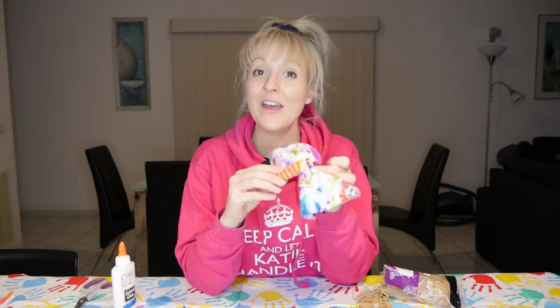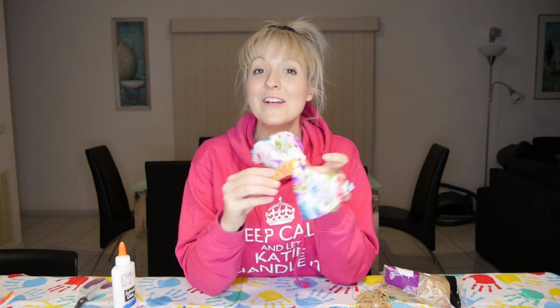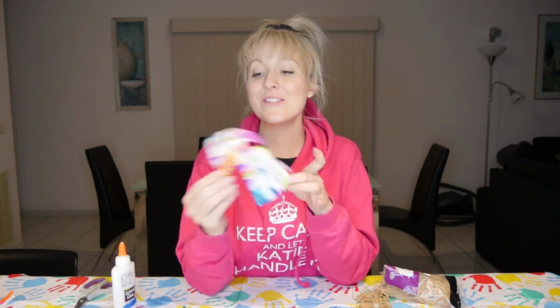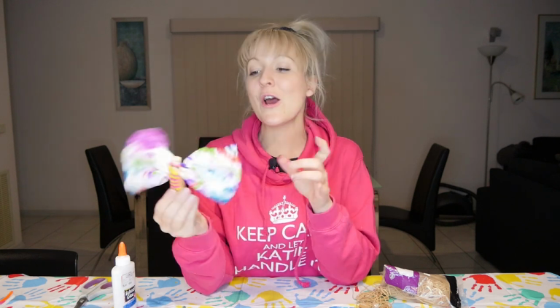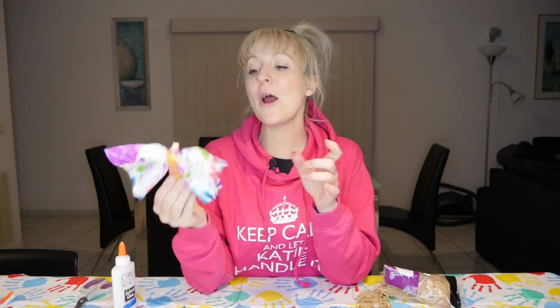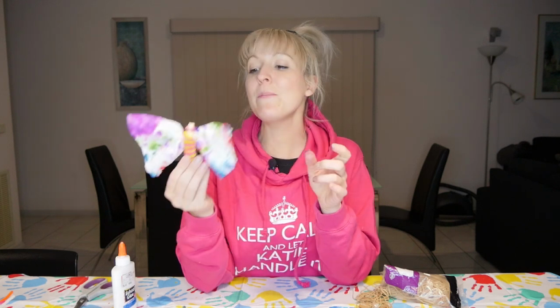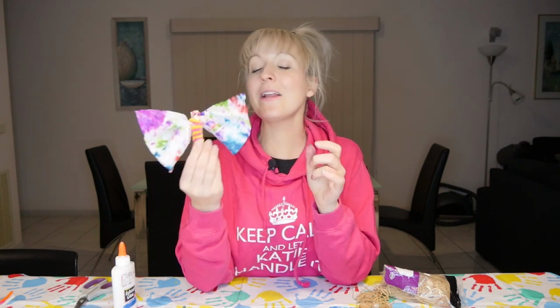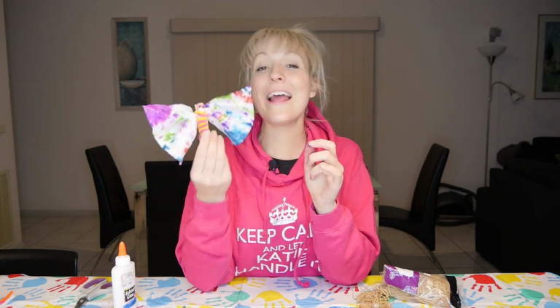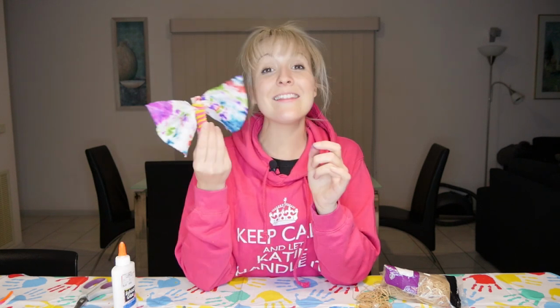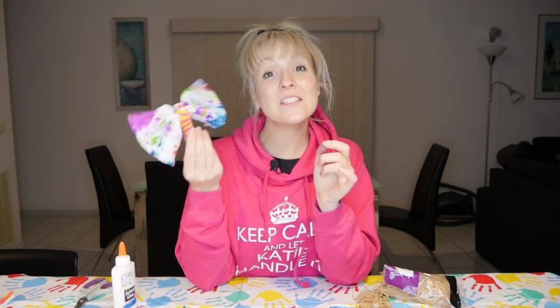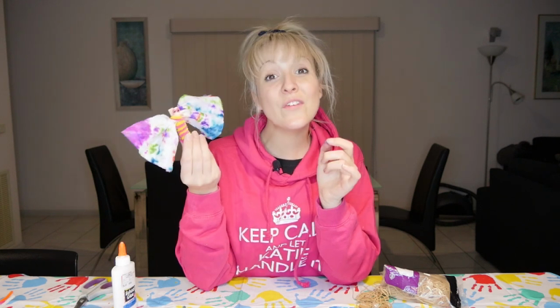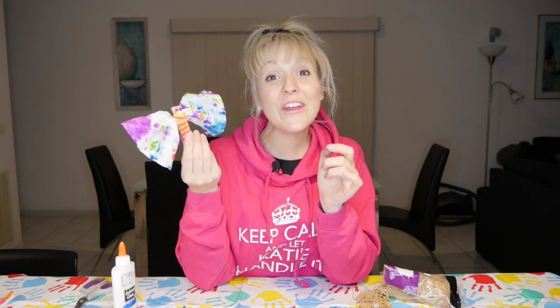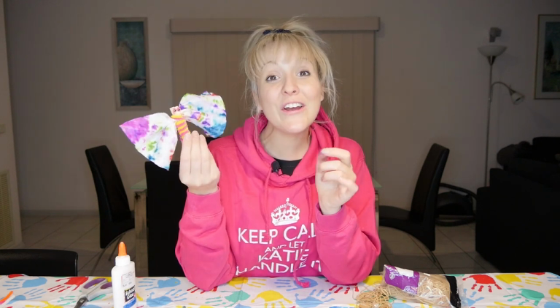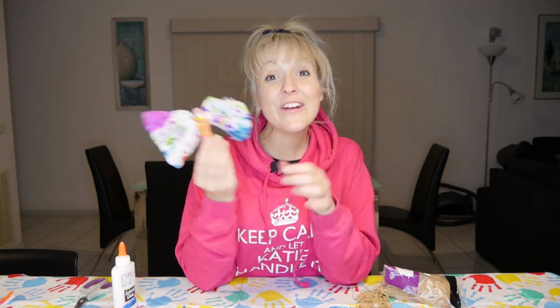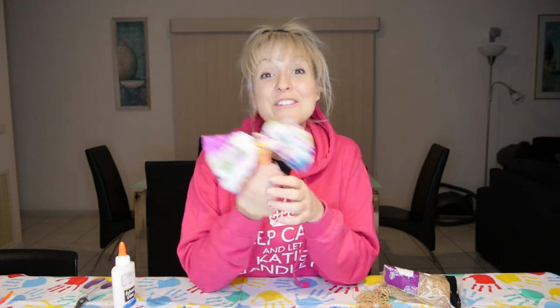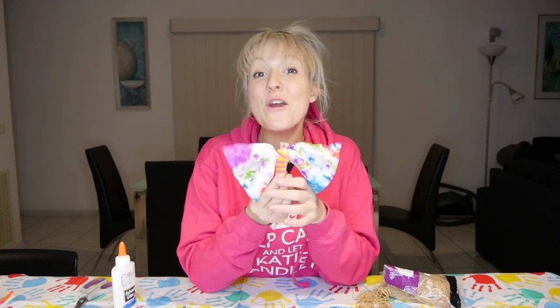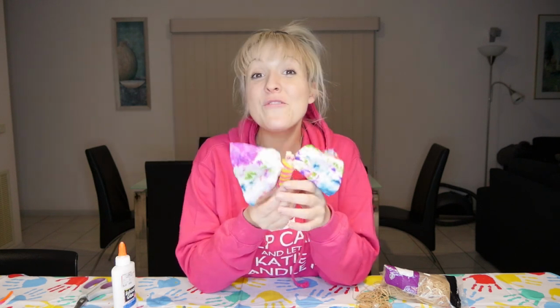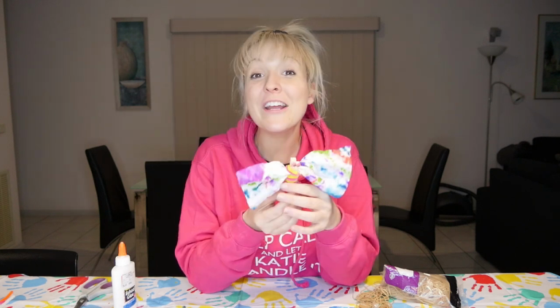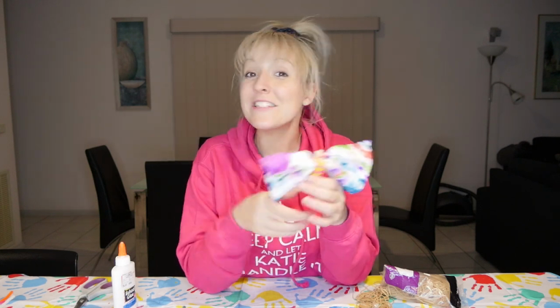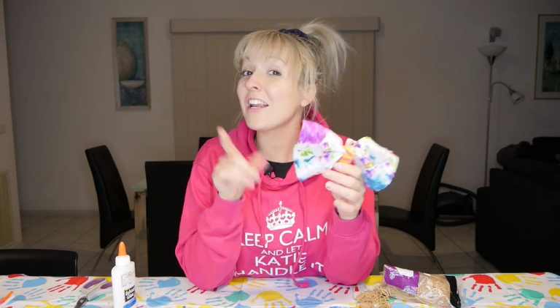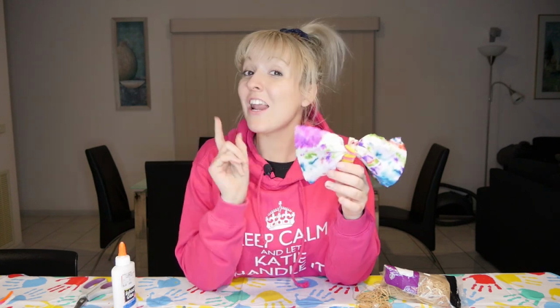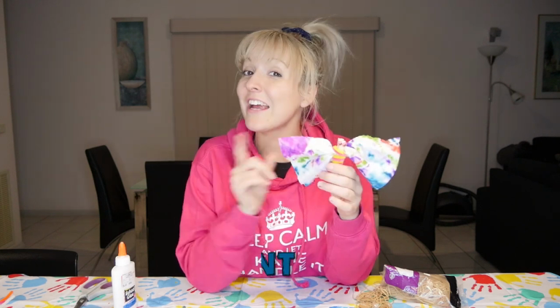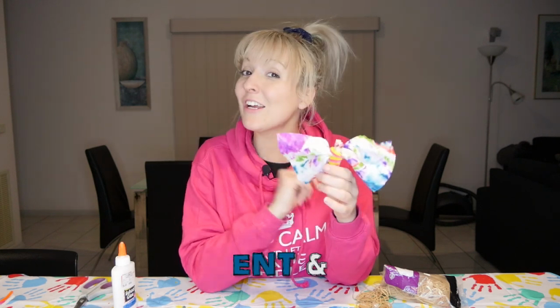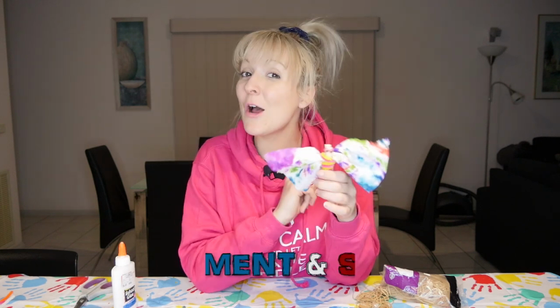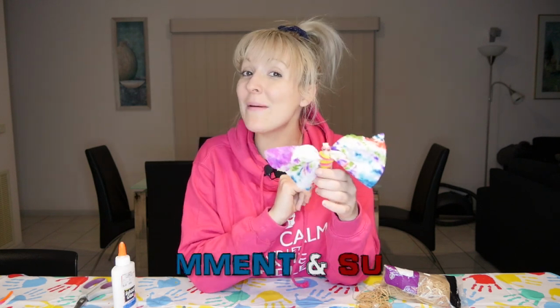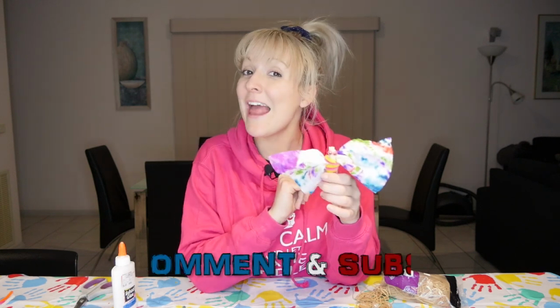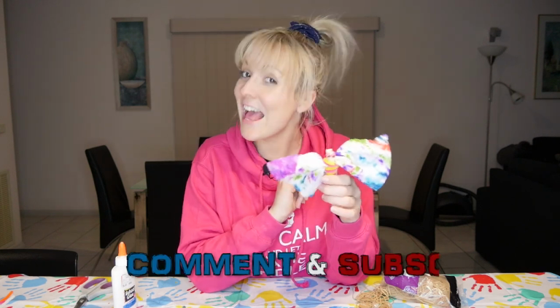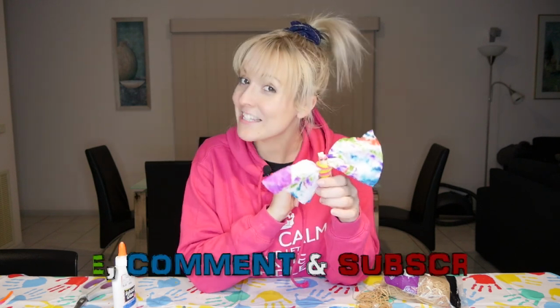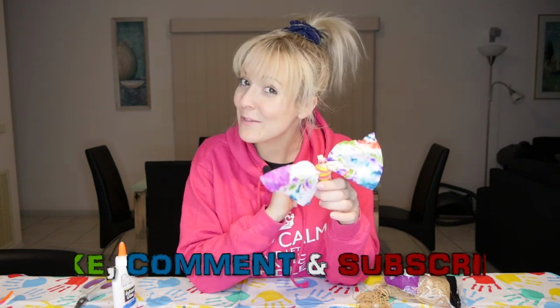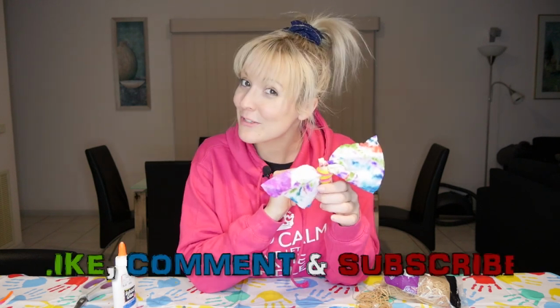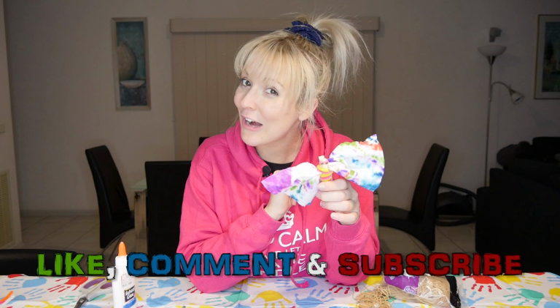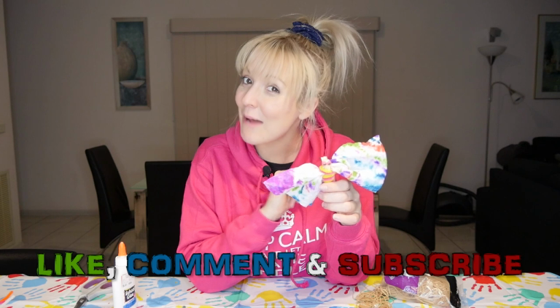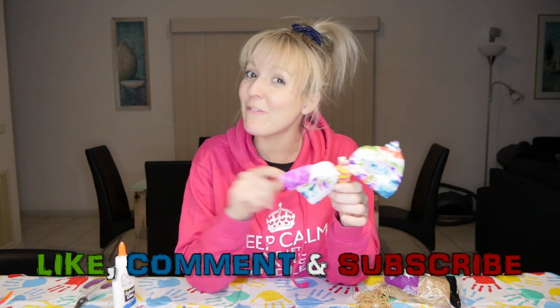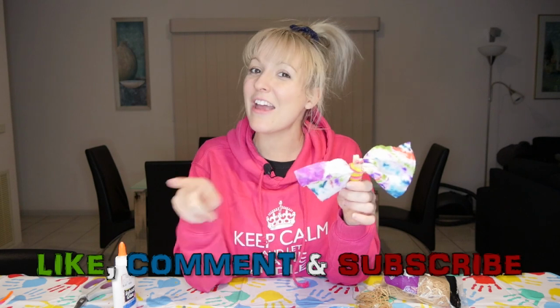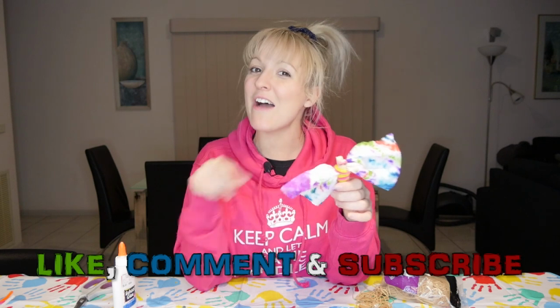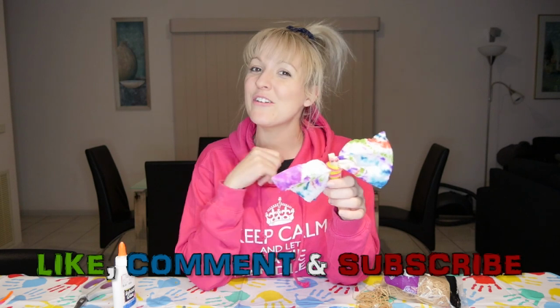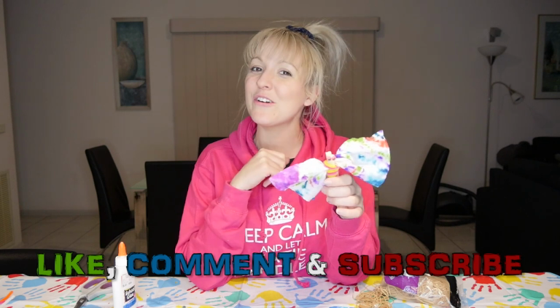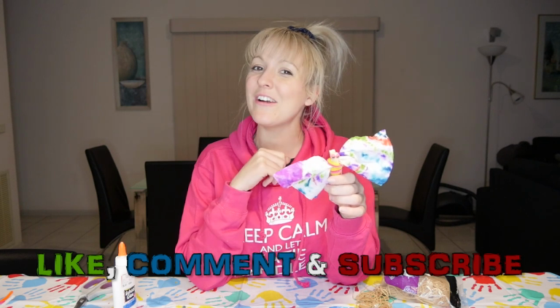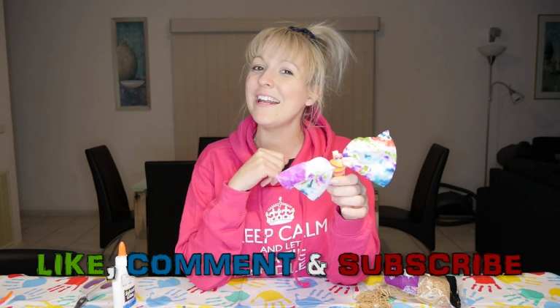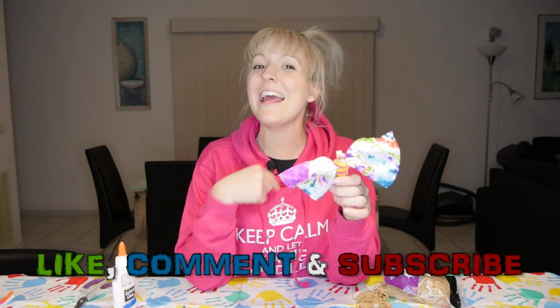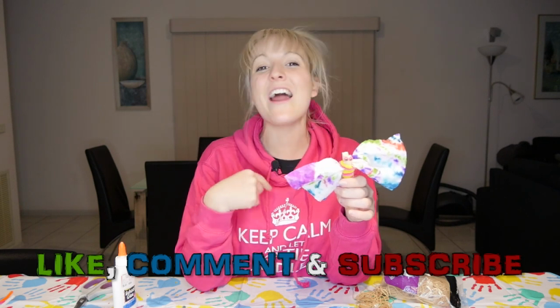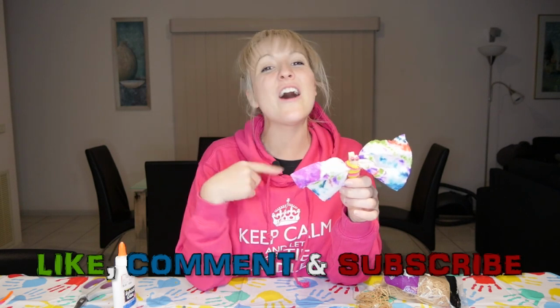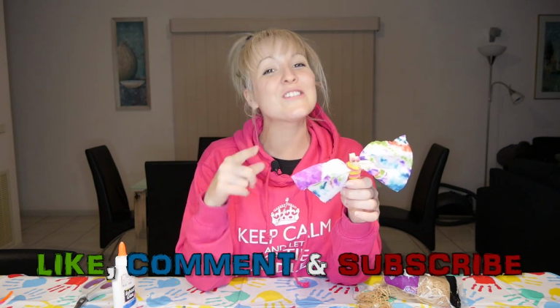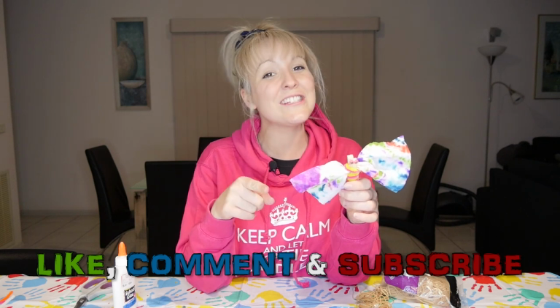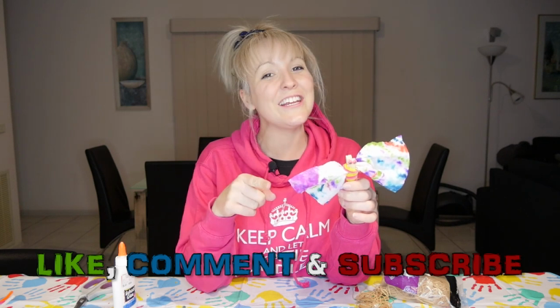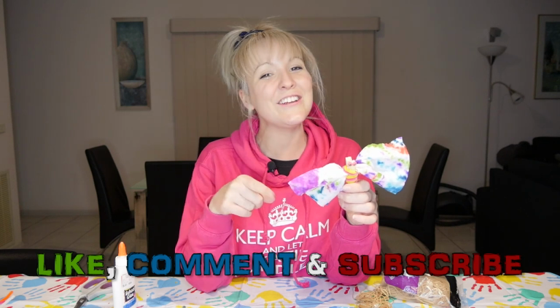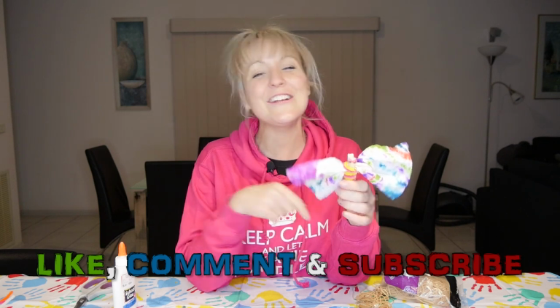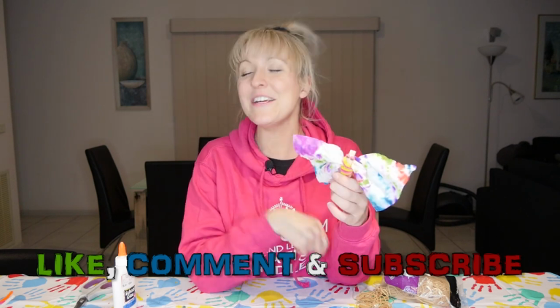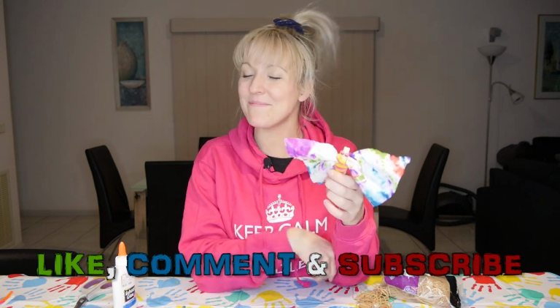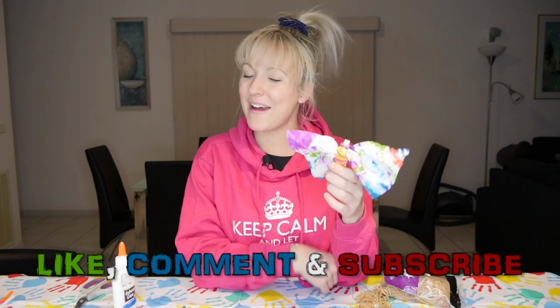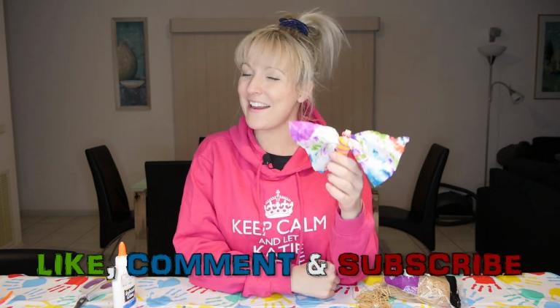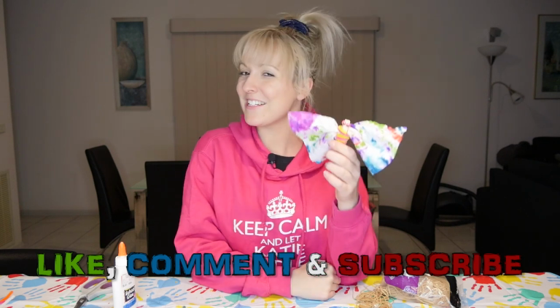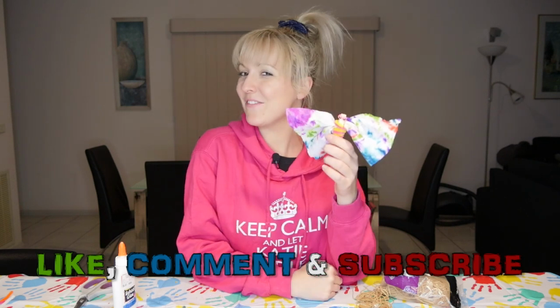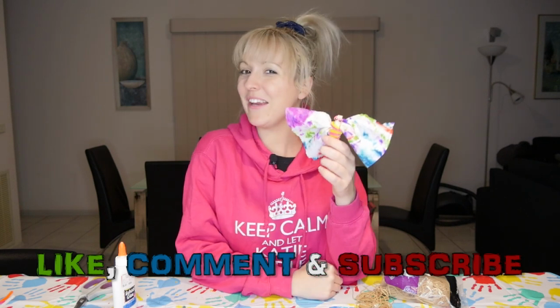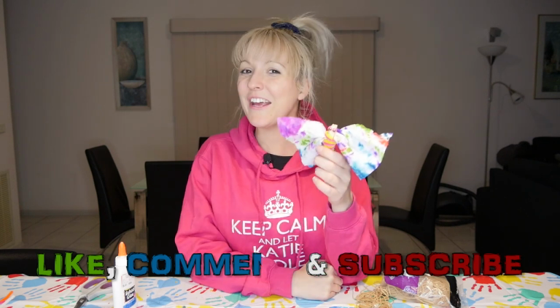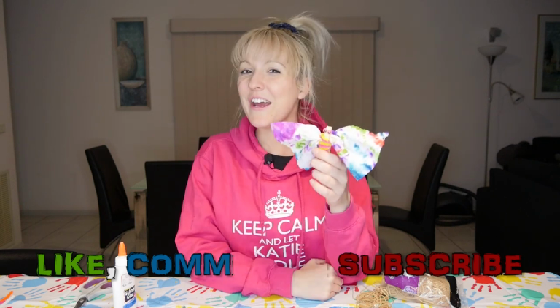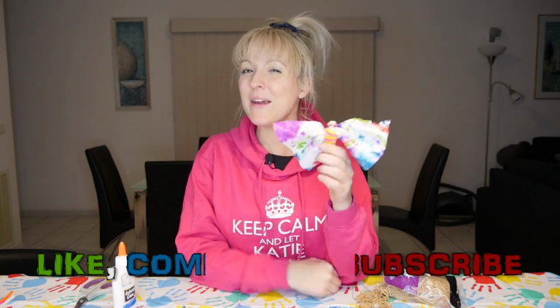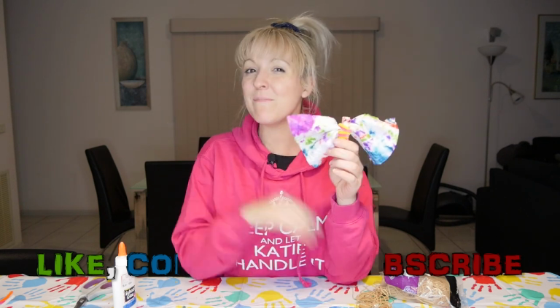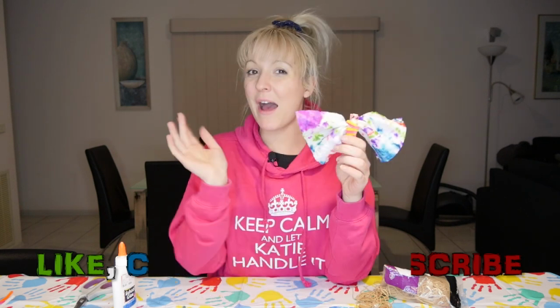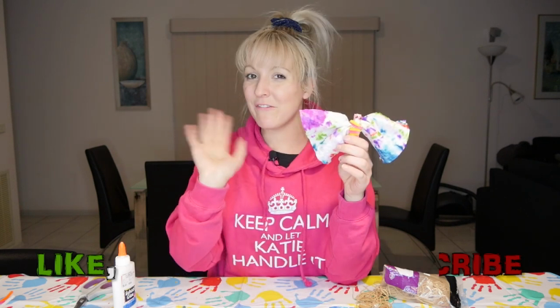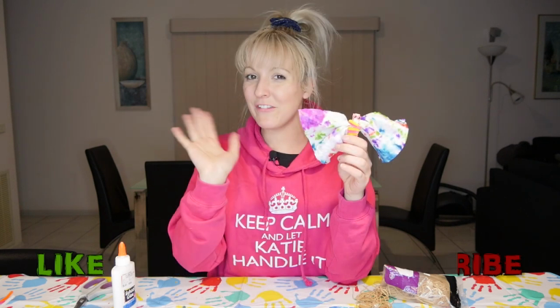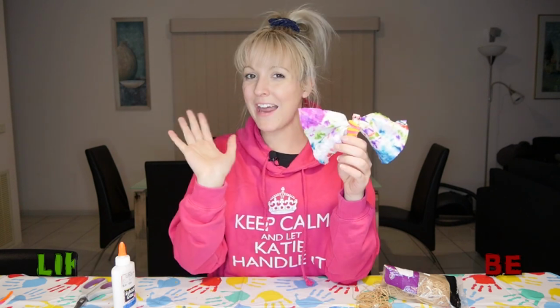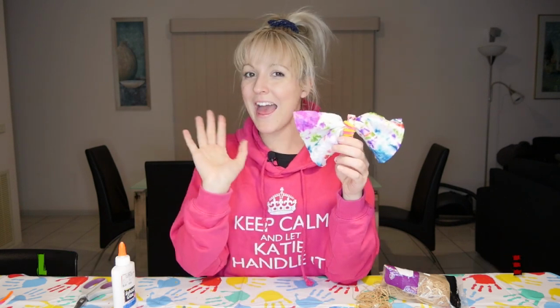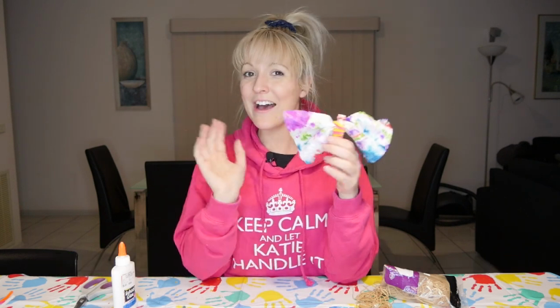I hope you like this video. Don't forget to like, comment and subscribe if you haven't already, and I'll see you in my next video. Bye for now!